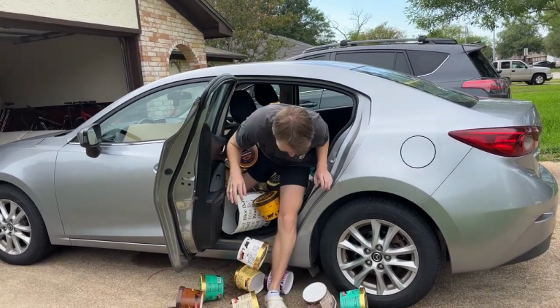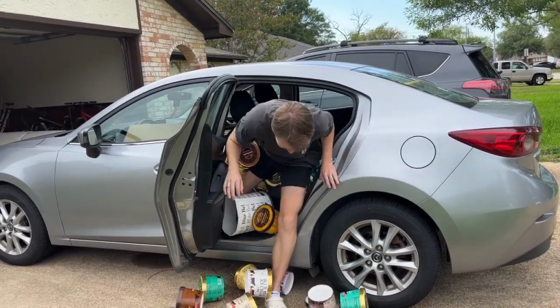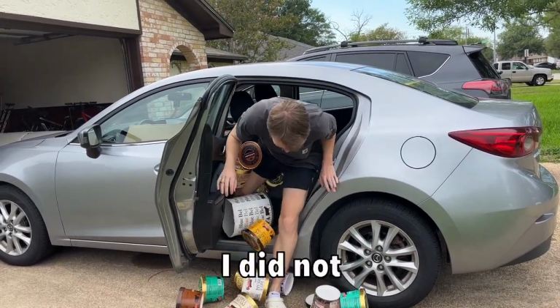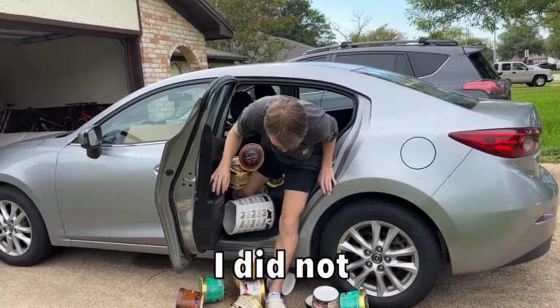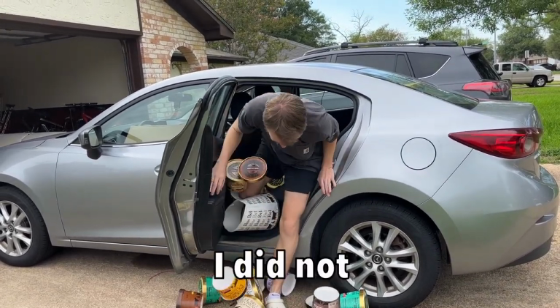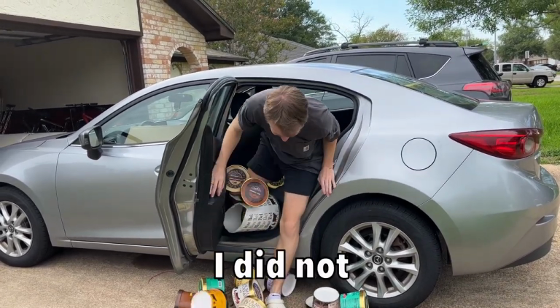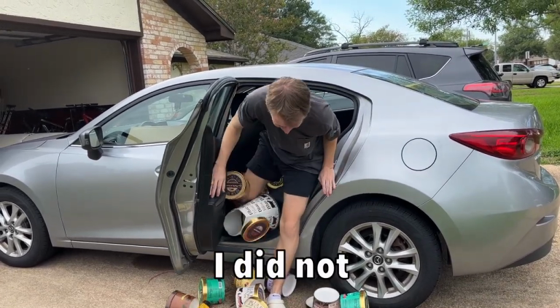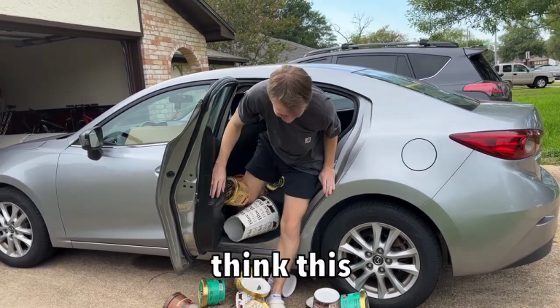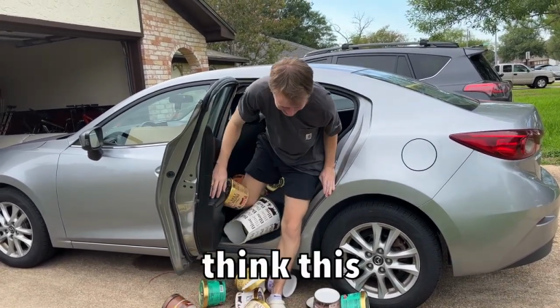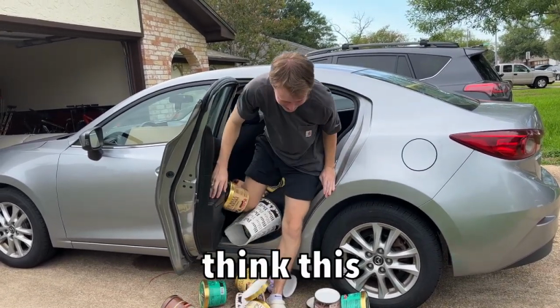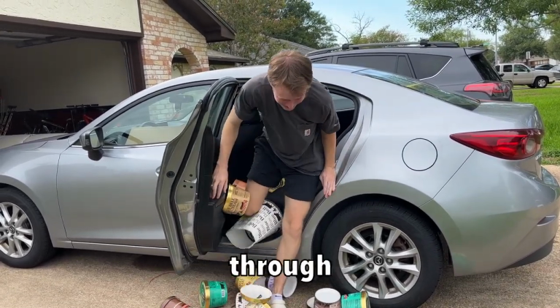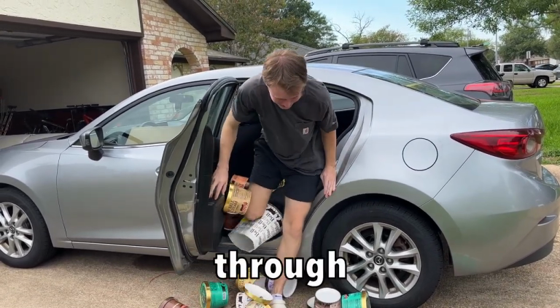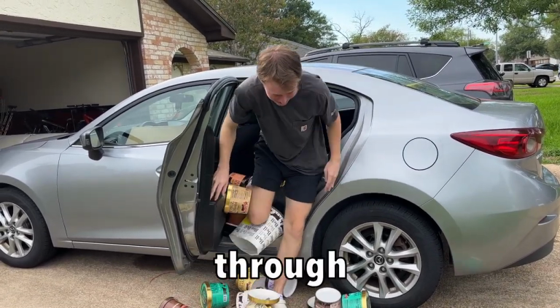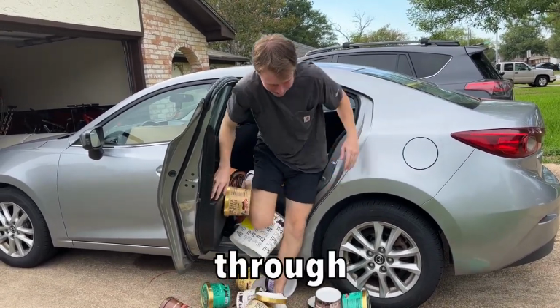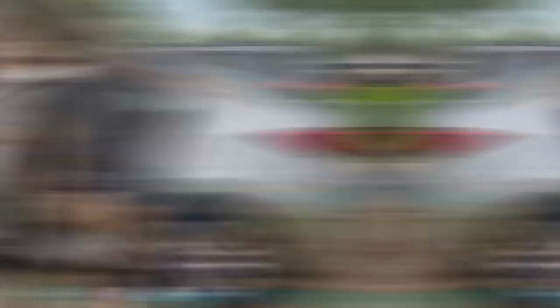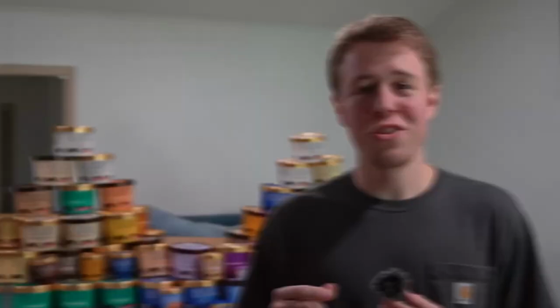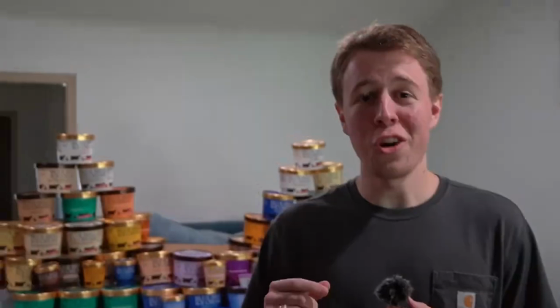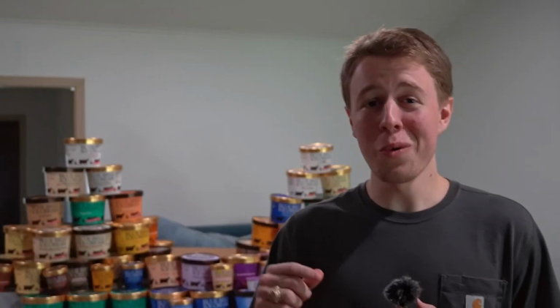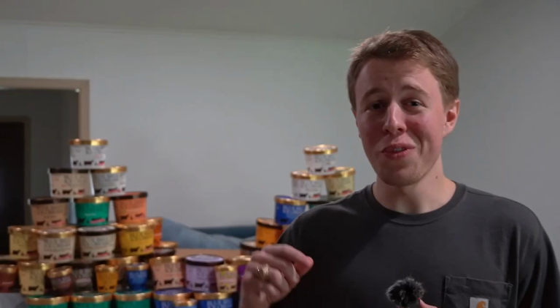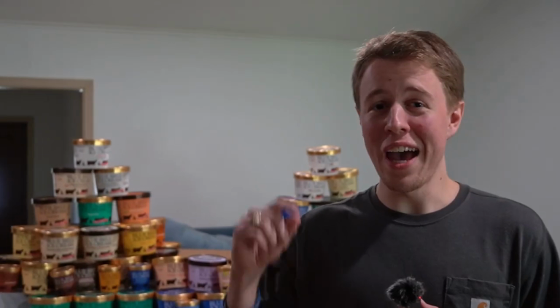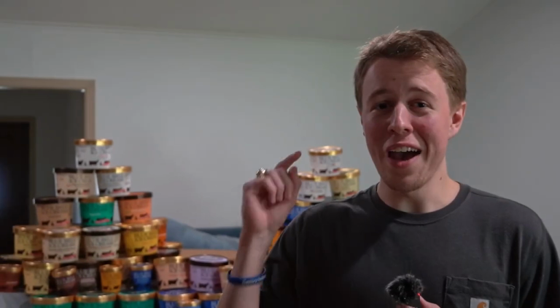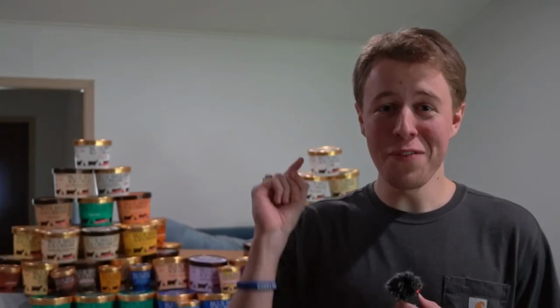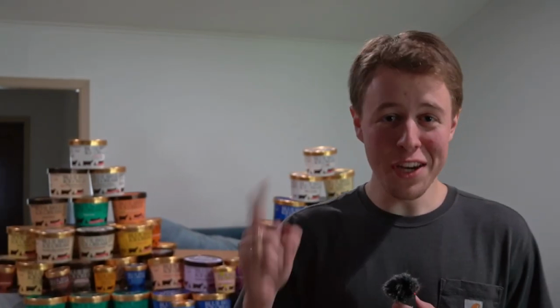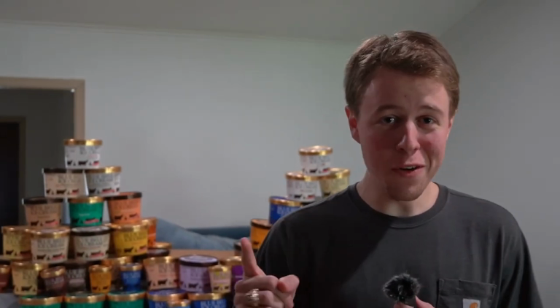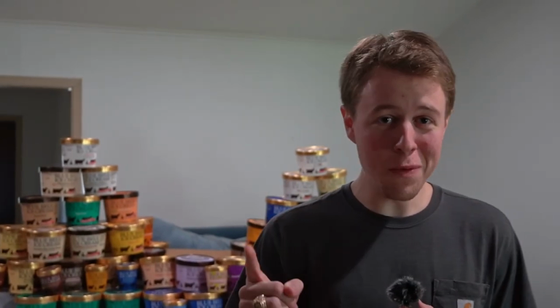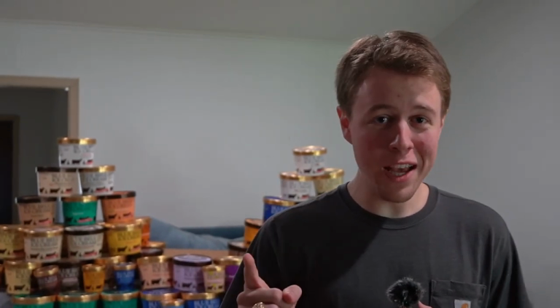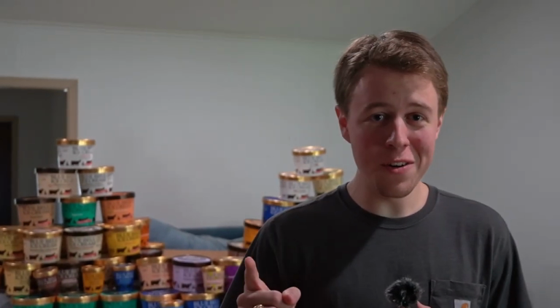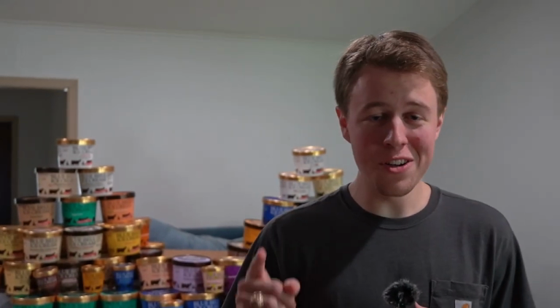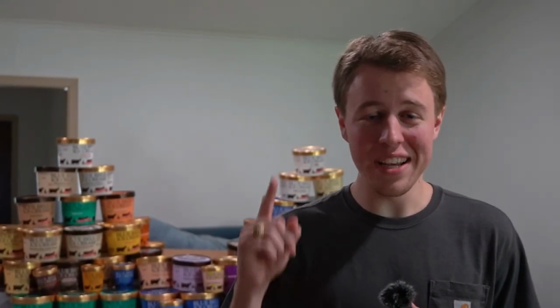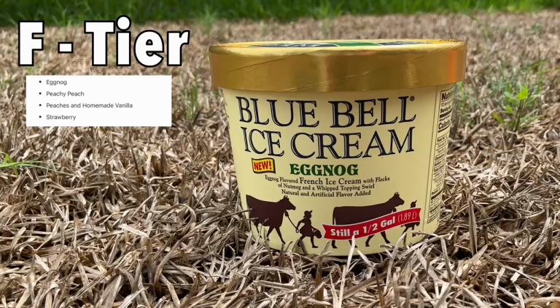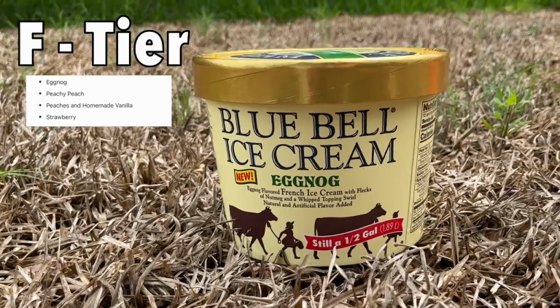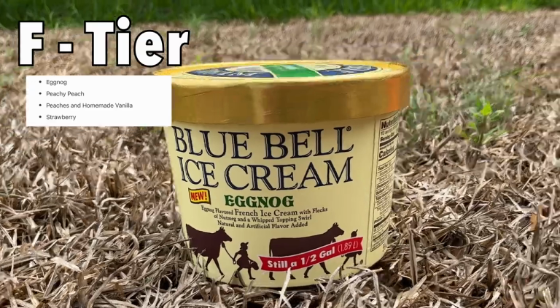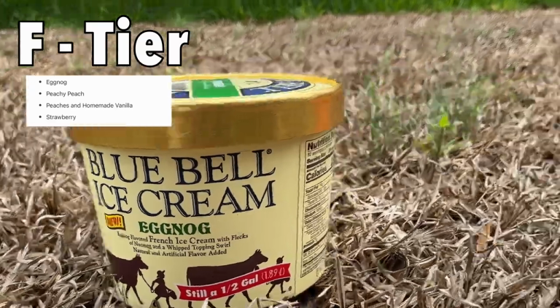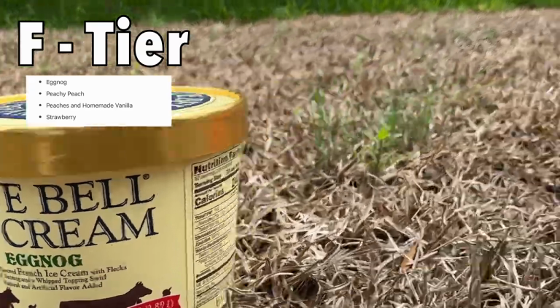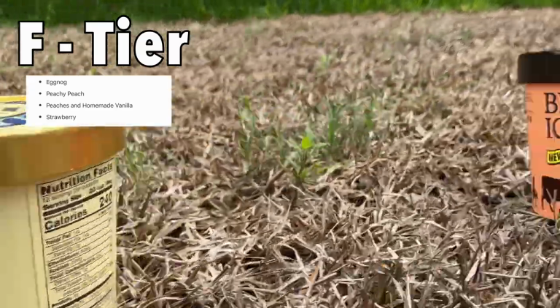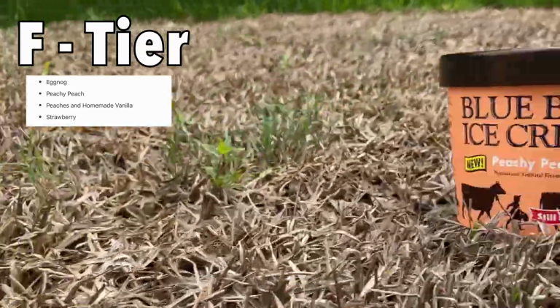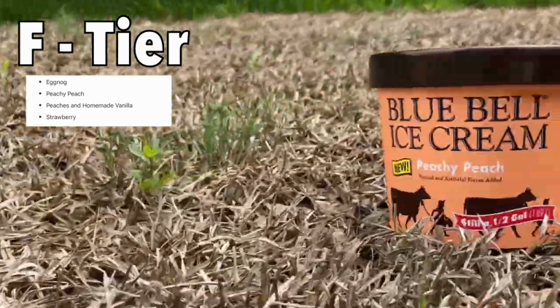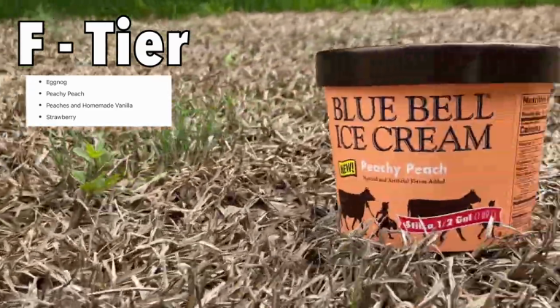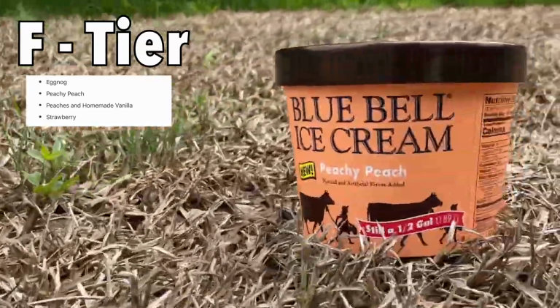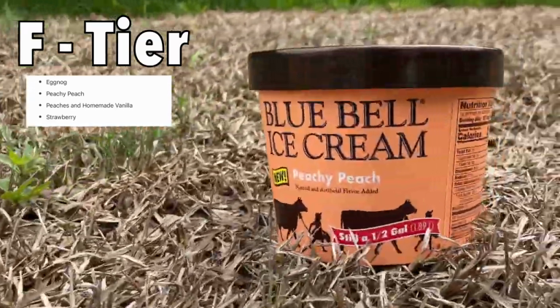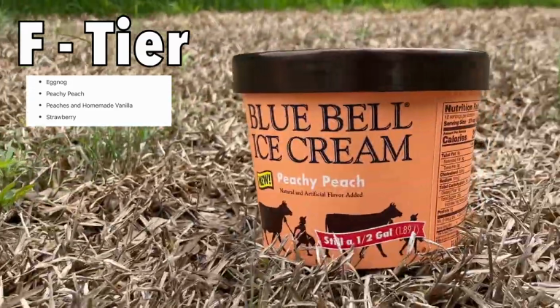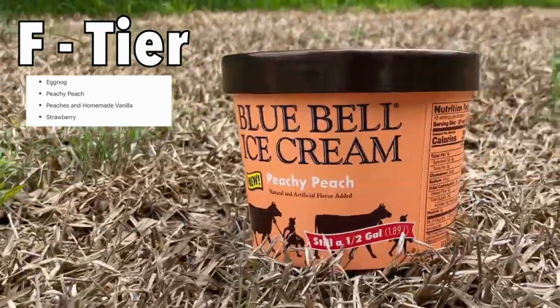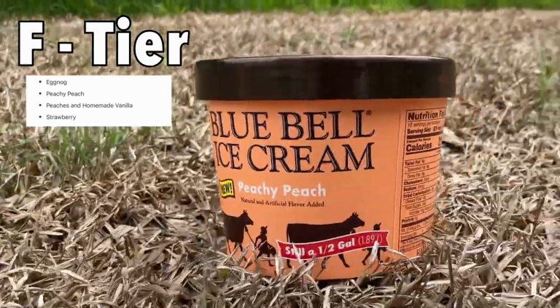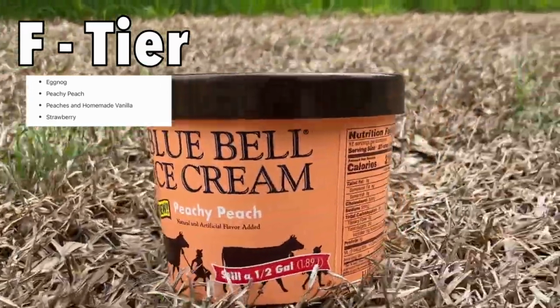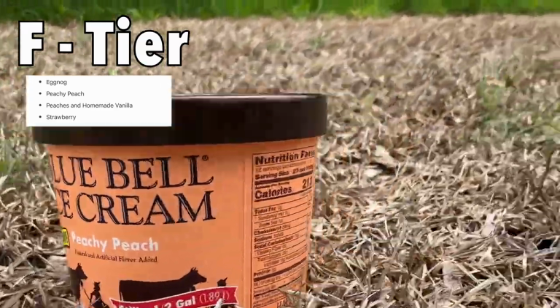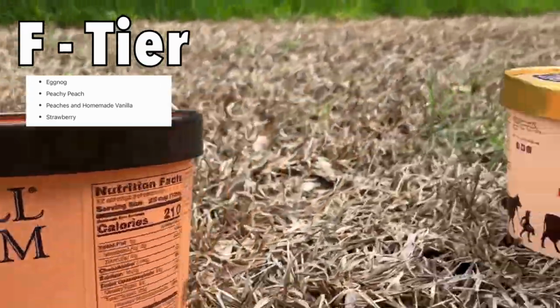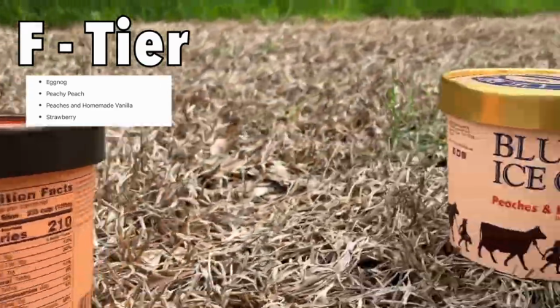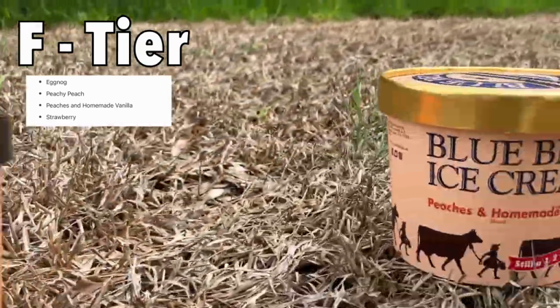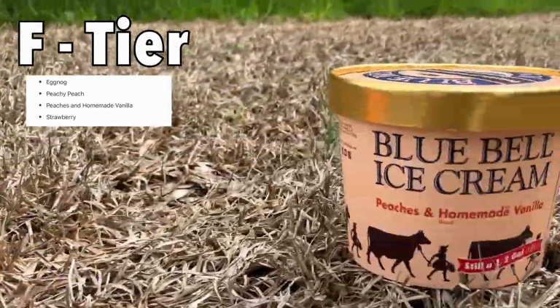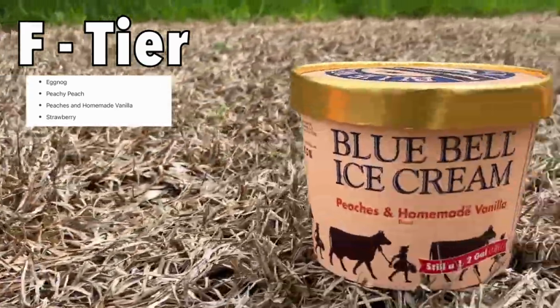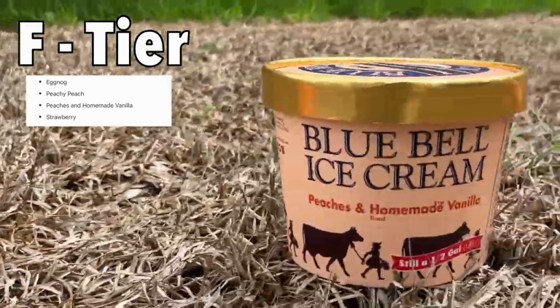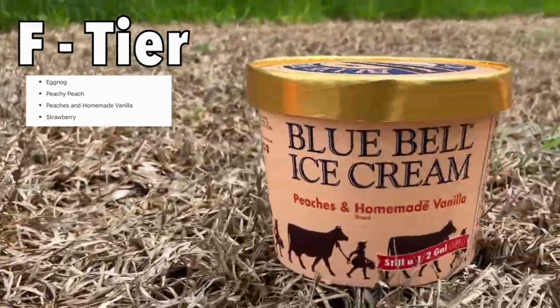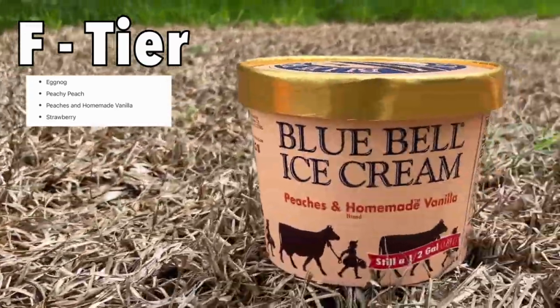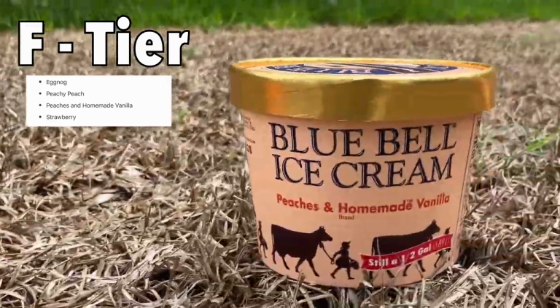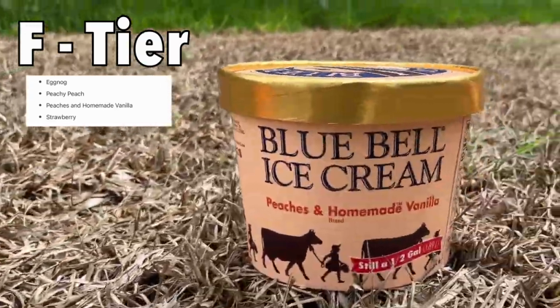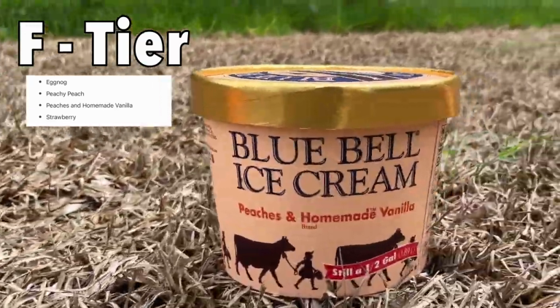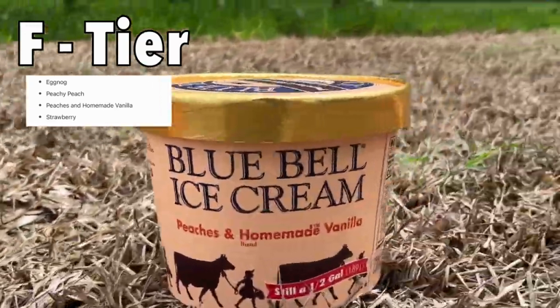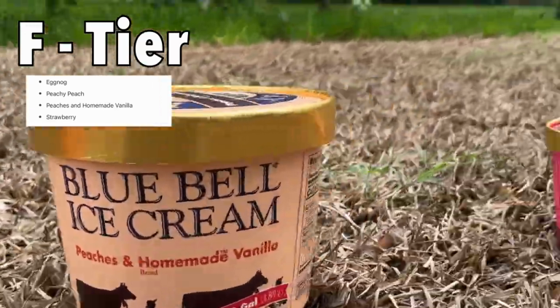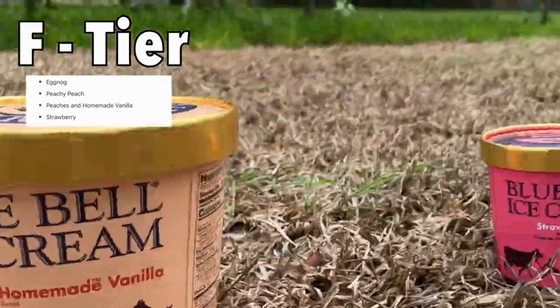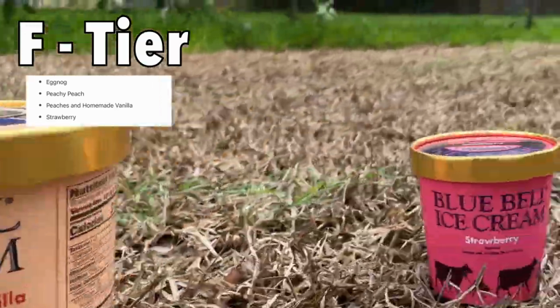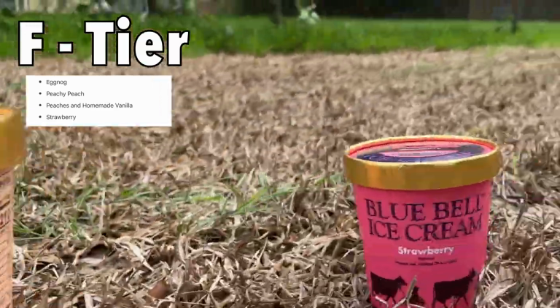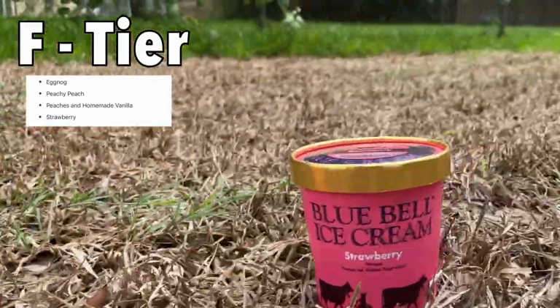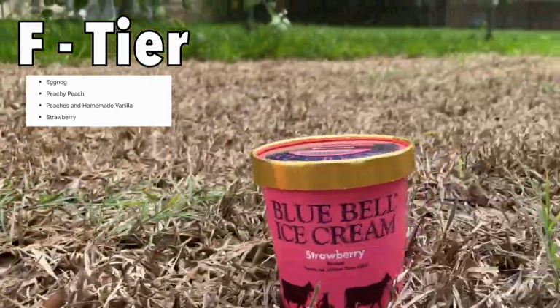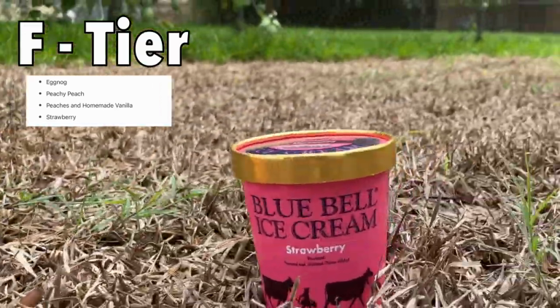I did not think this through. Starting with the F-tier flavors: eggnog, peachy peach, peaches and homemade vanilla, and strawberry.